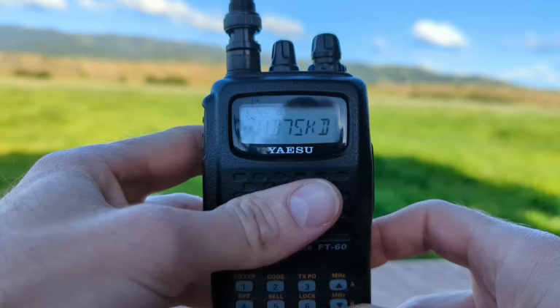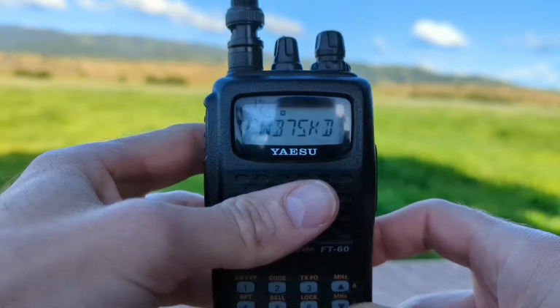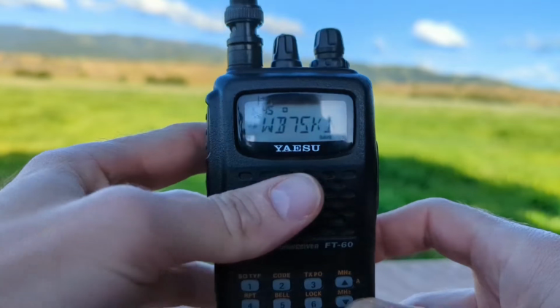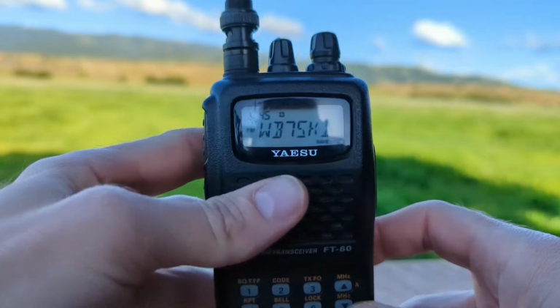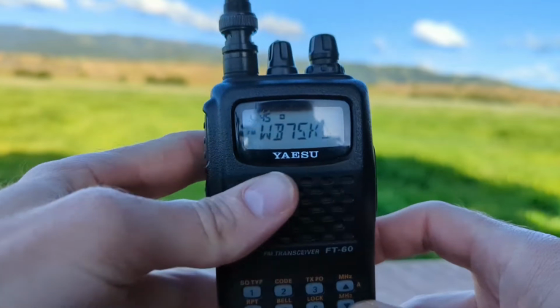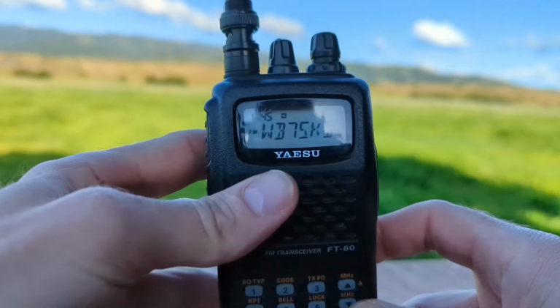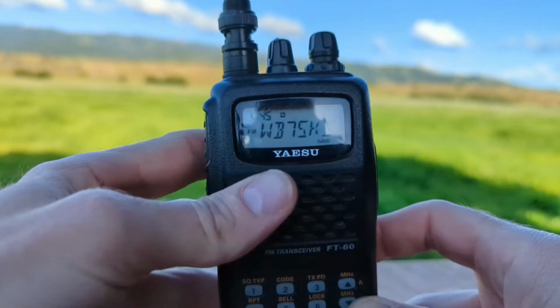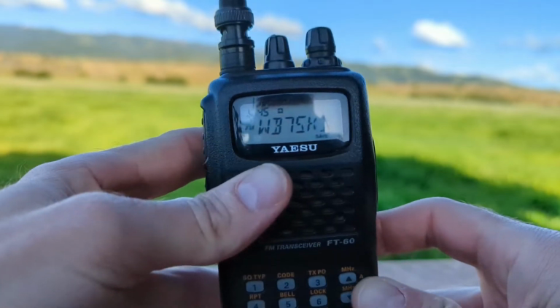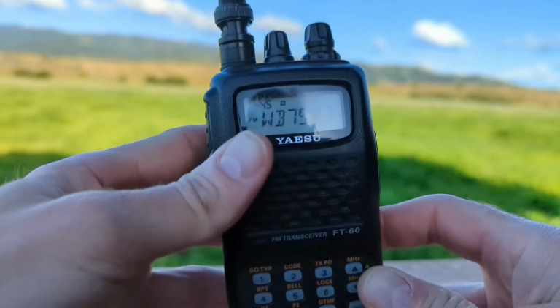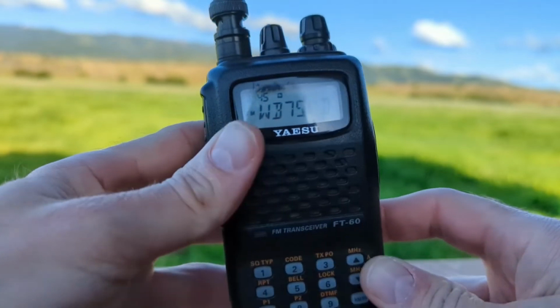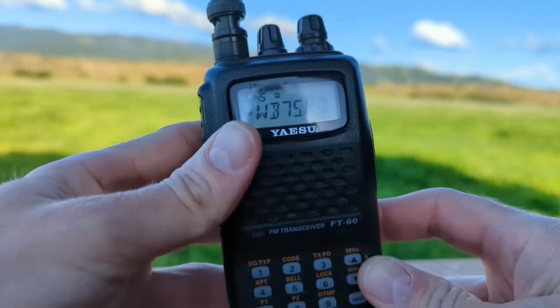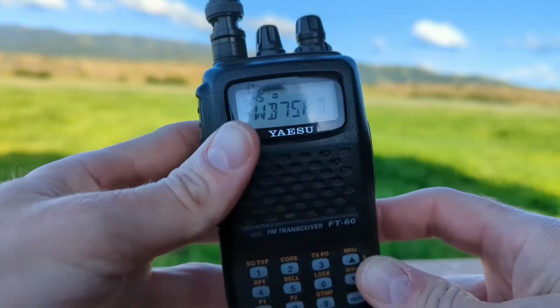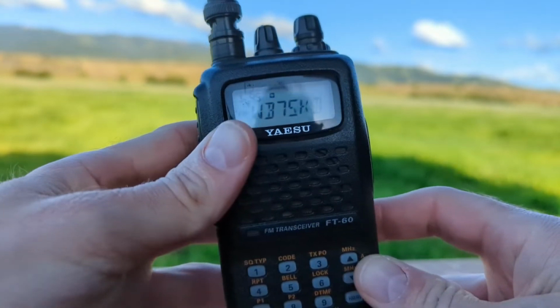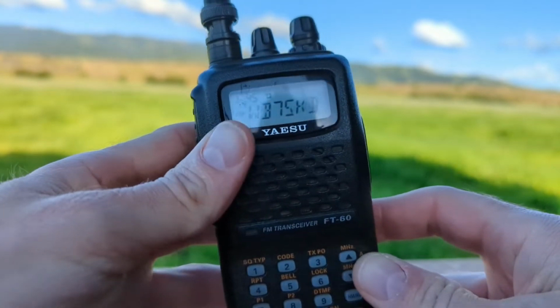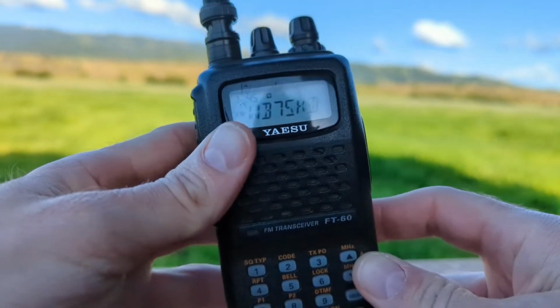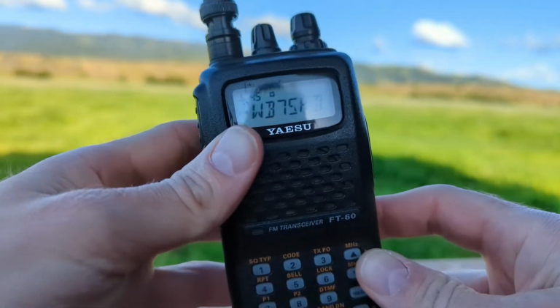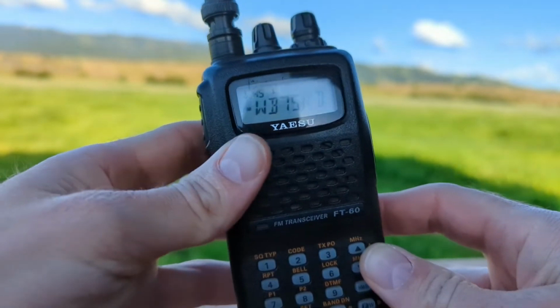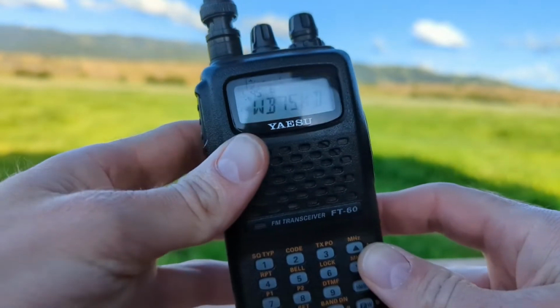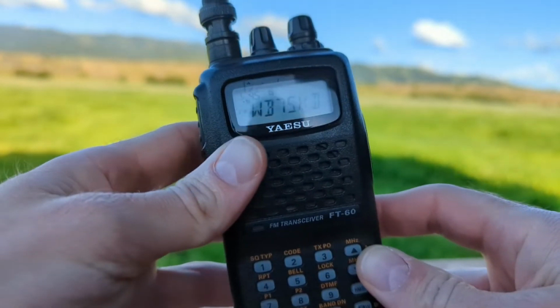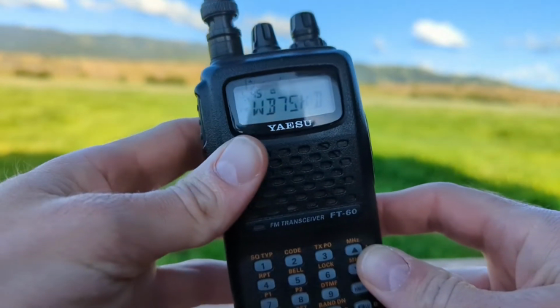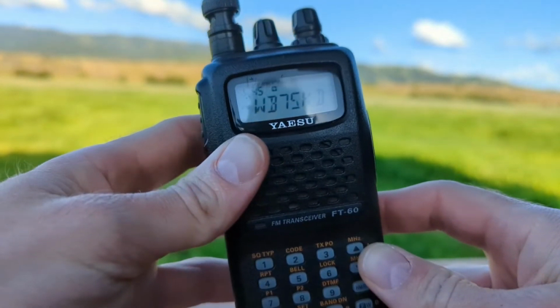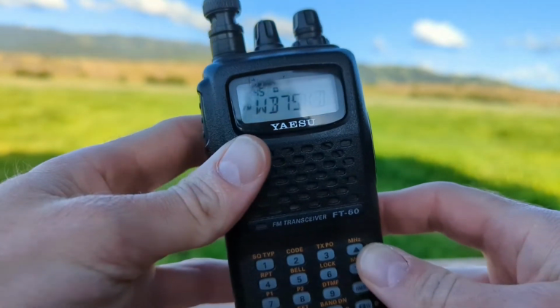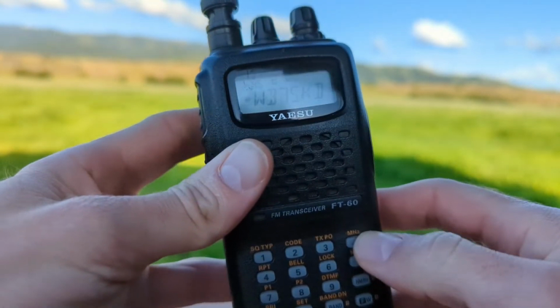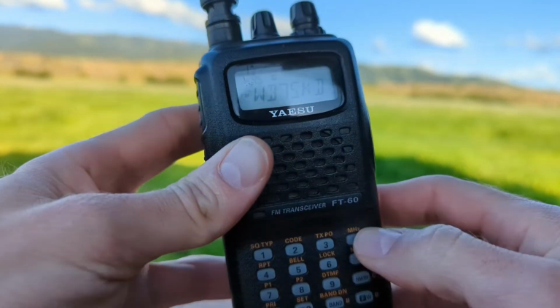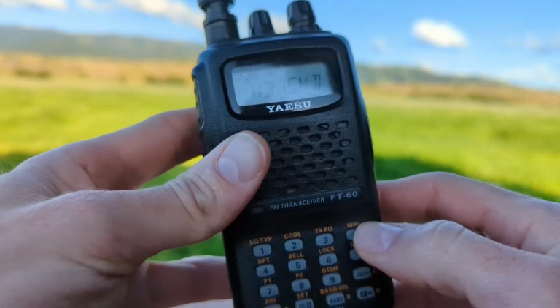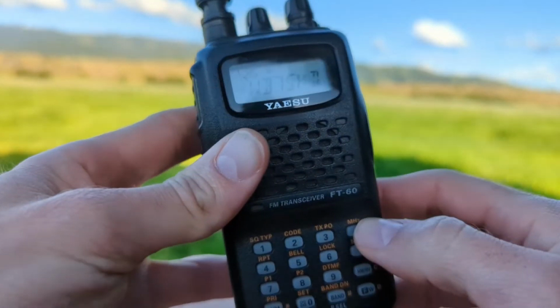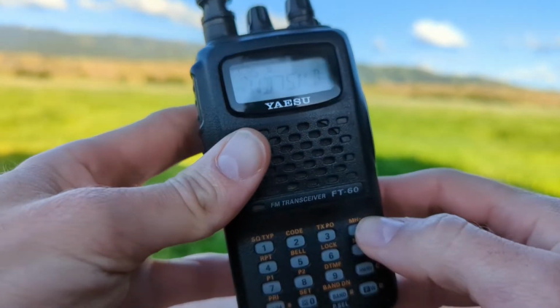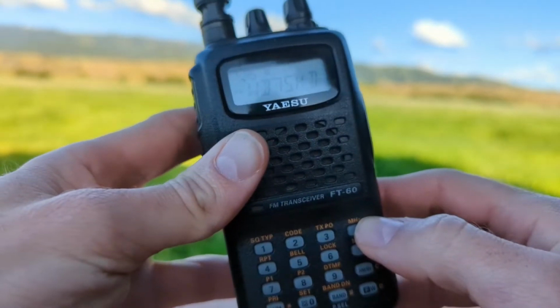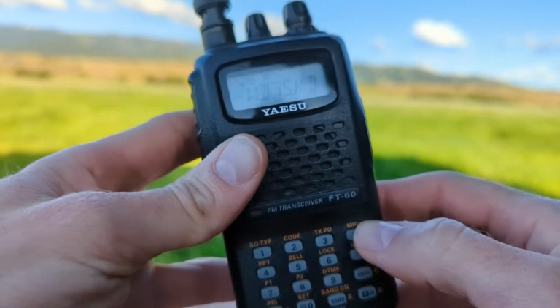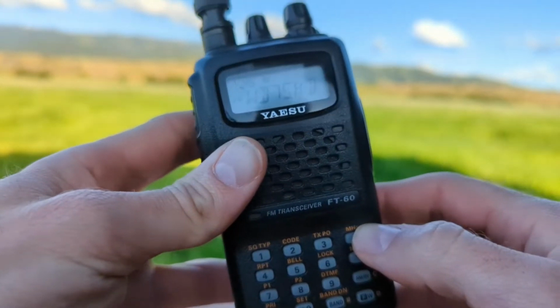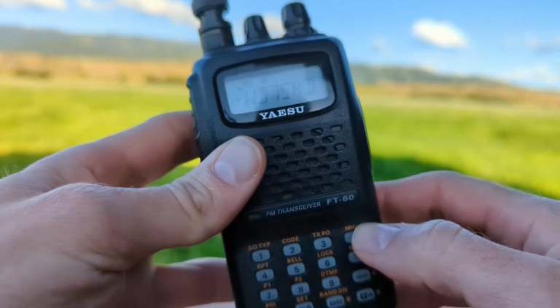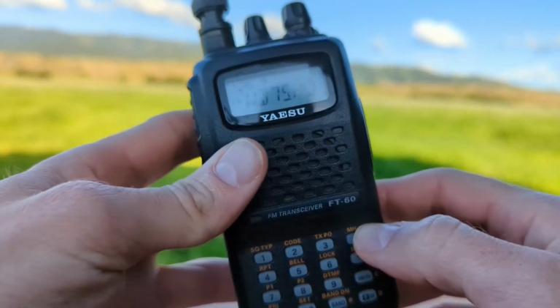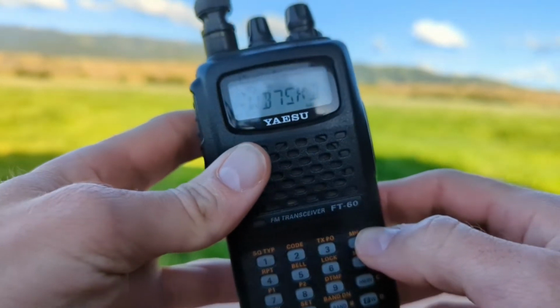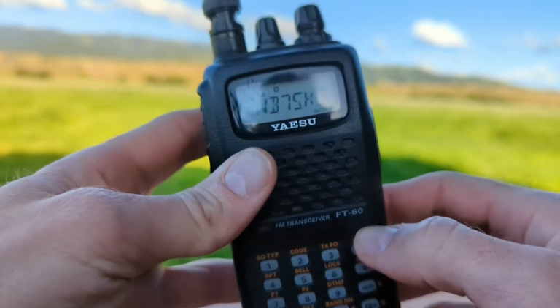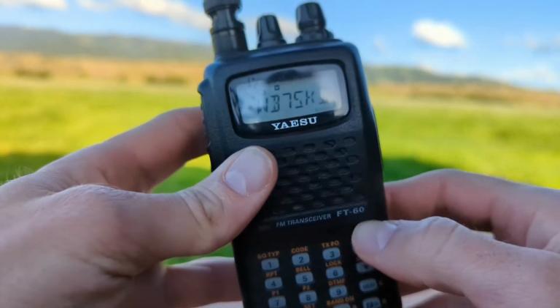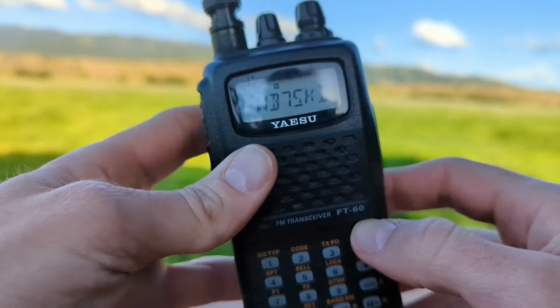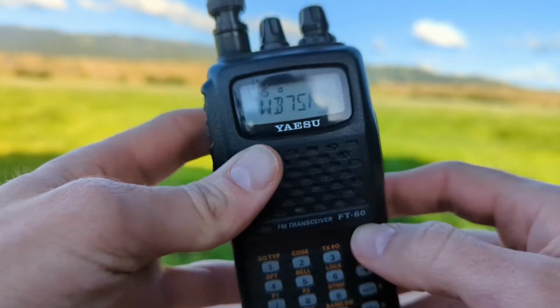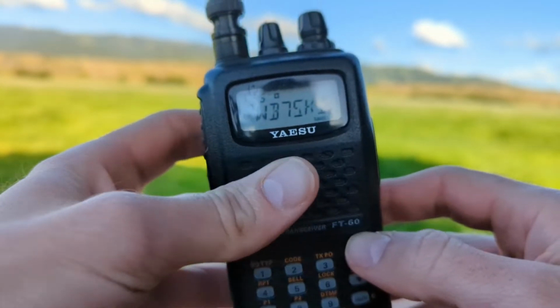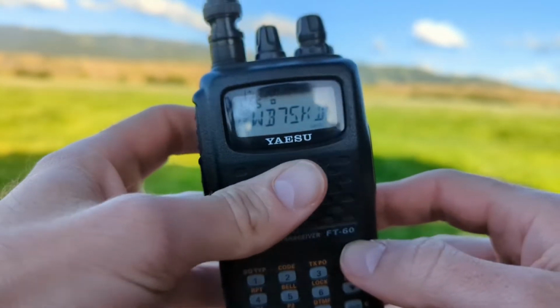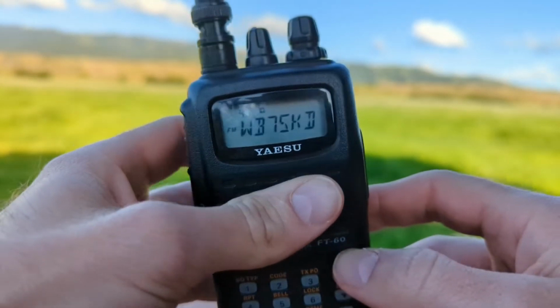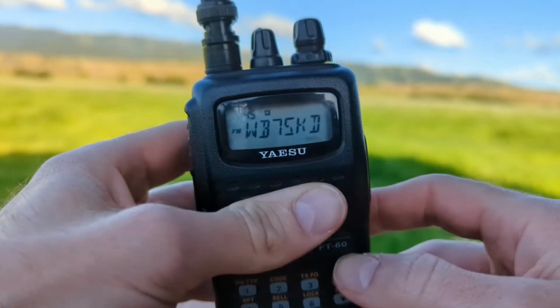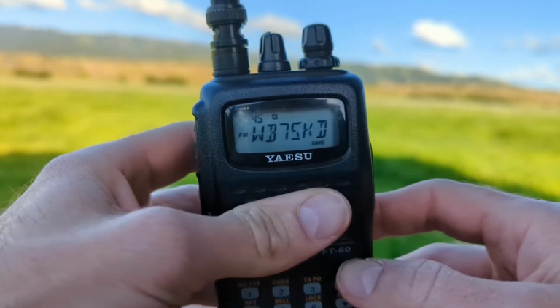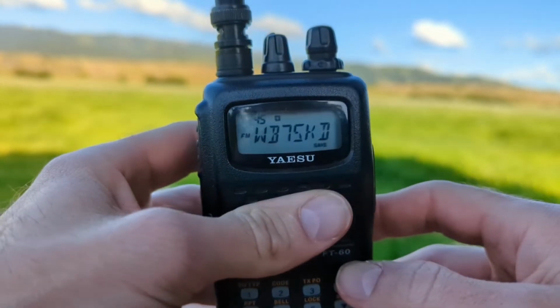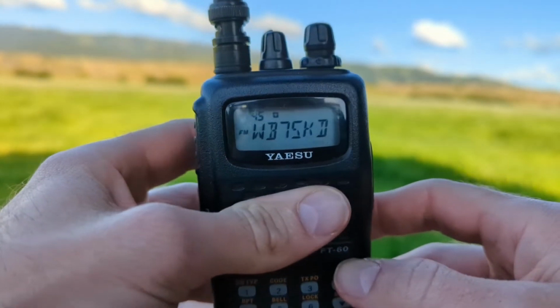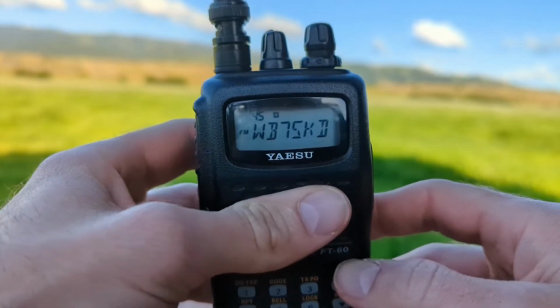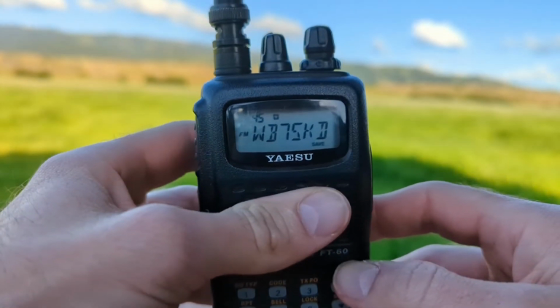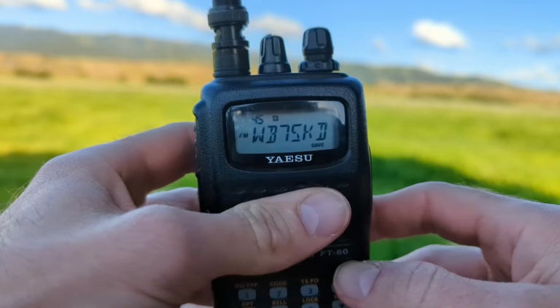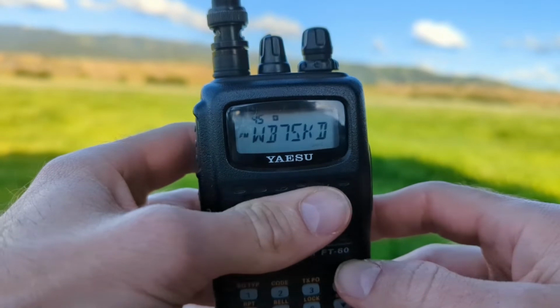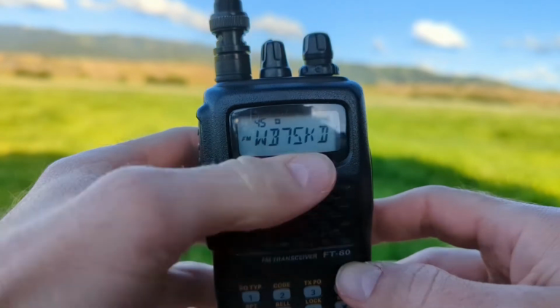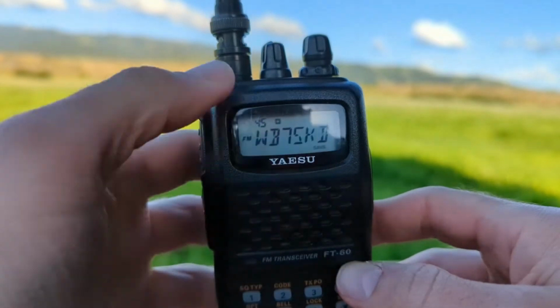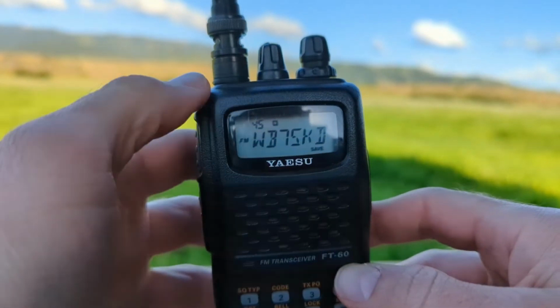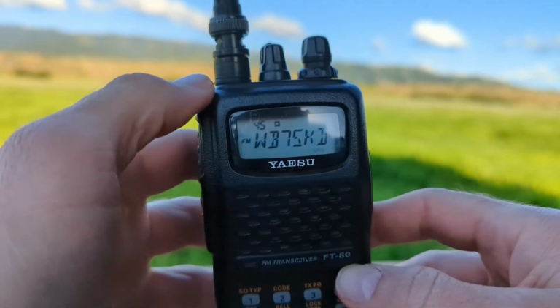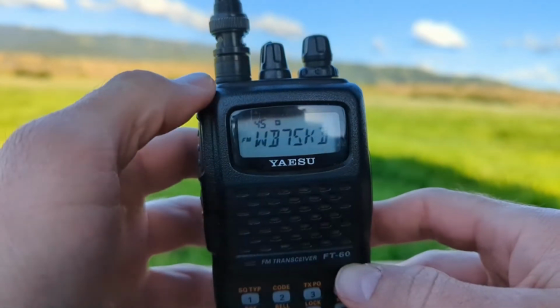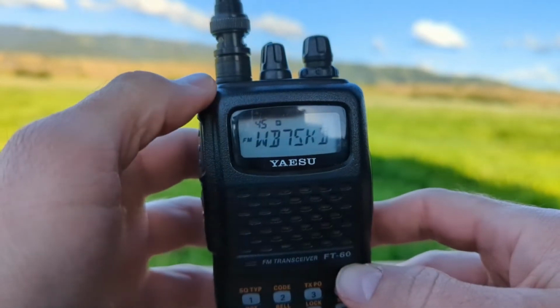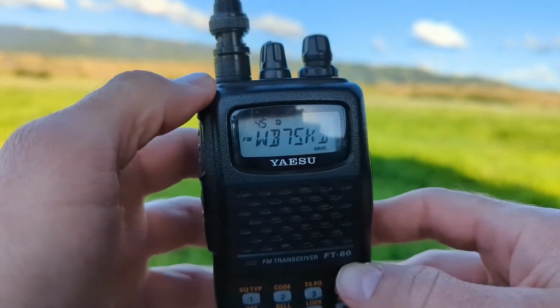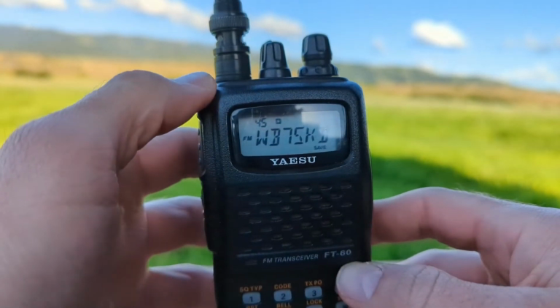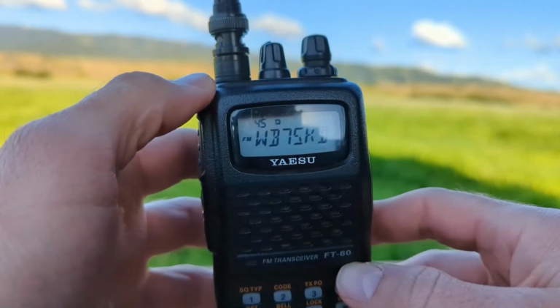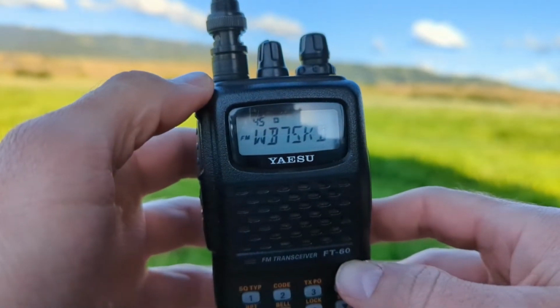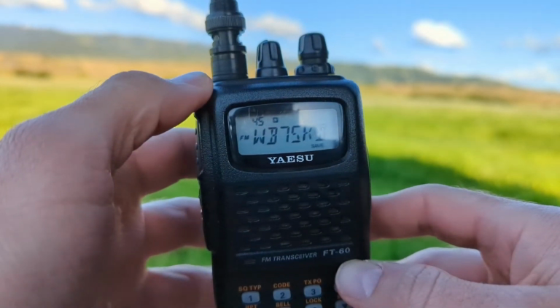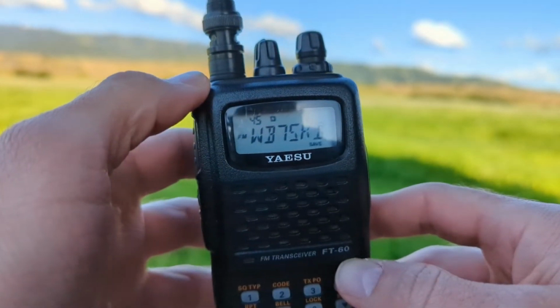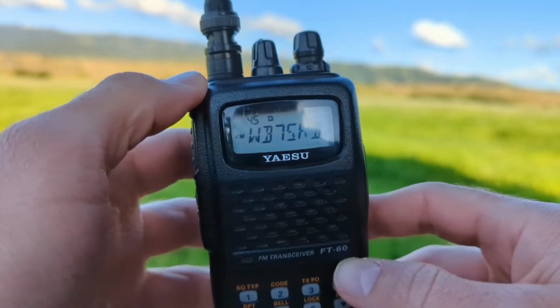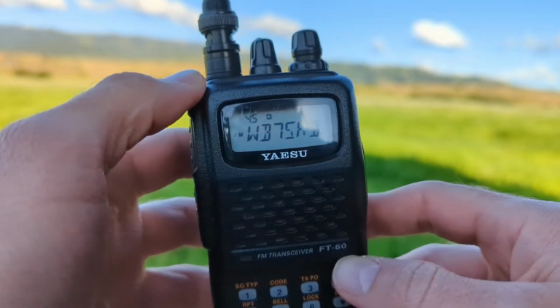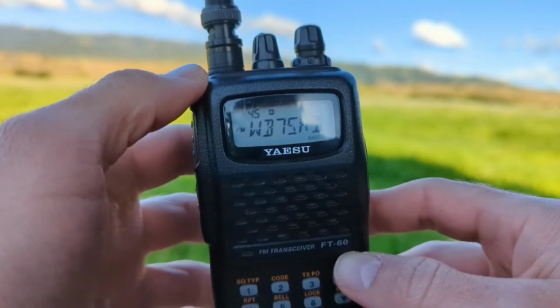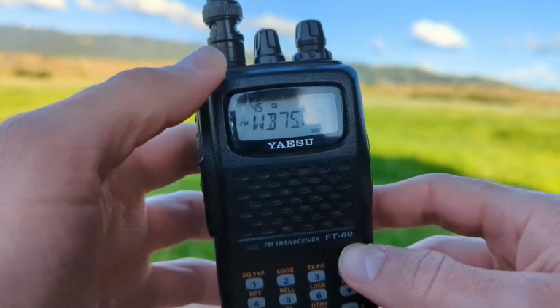Hey, TimN7KOM here with another Yaesu FT-60R how-to video. Today we're talking about memory offset tuning.